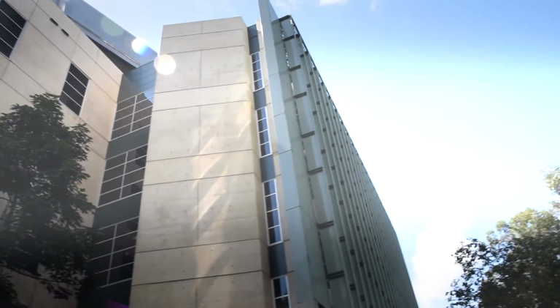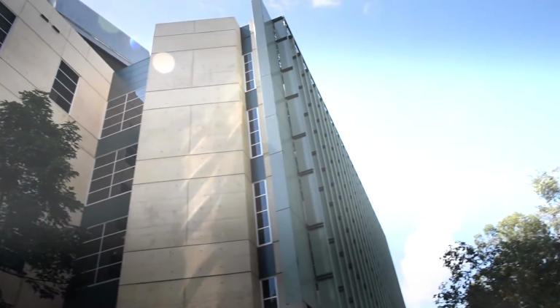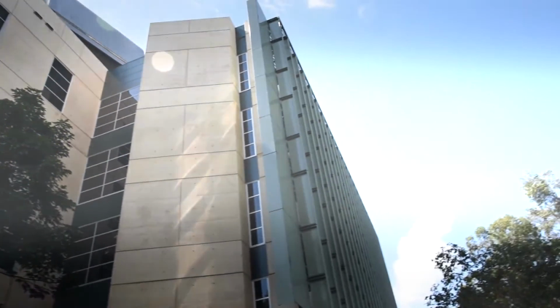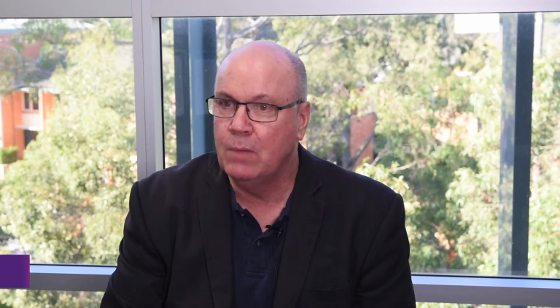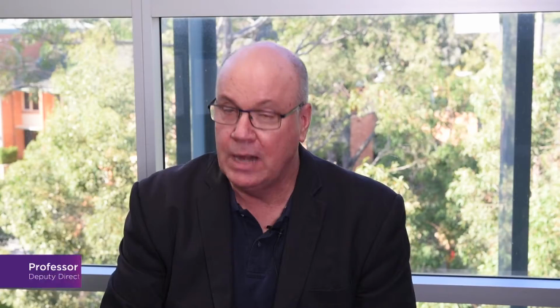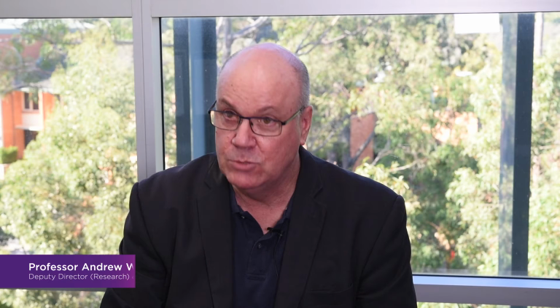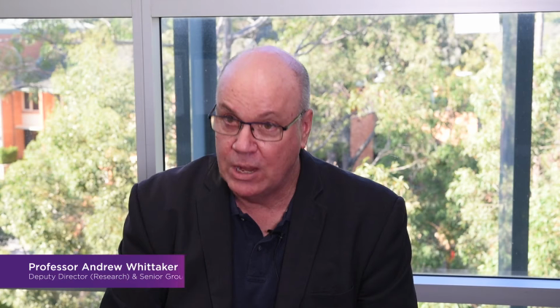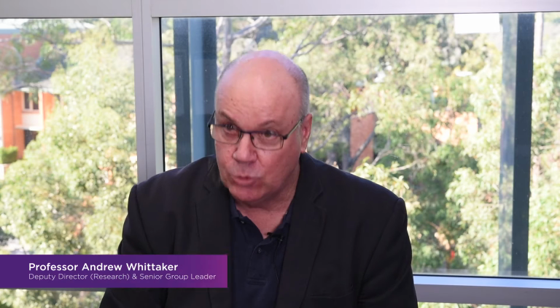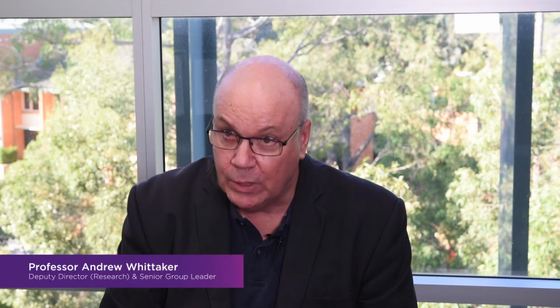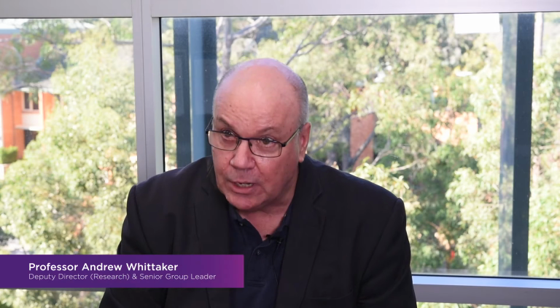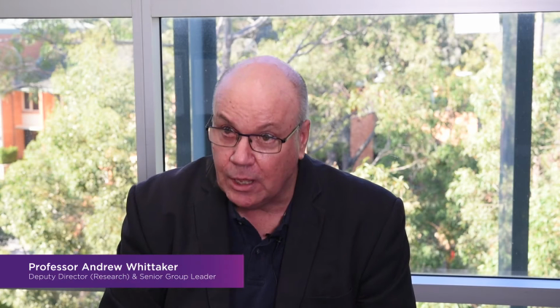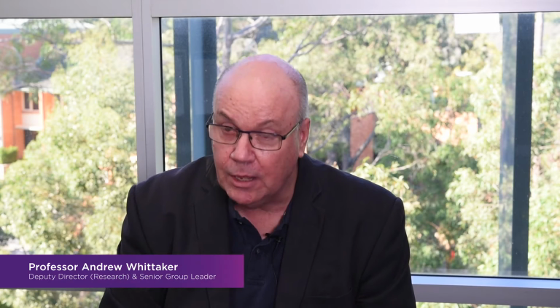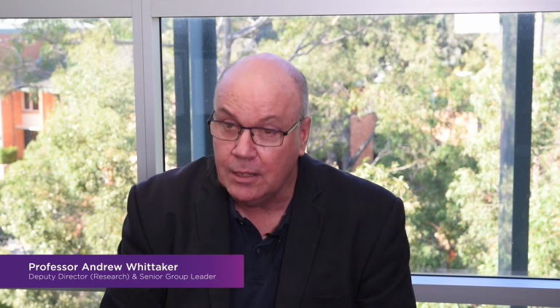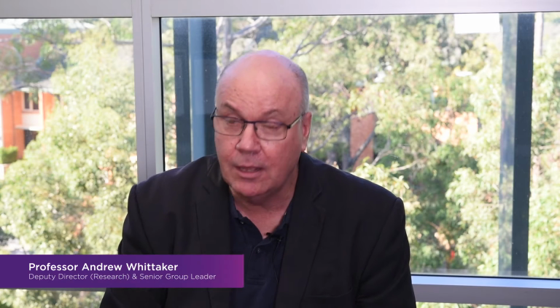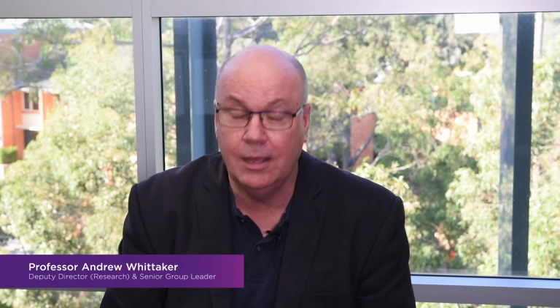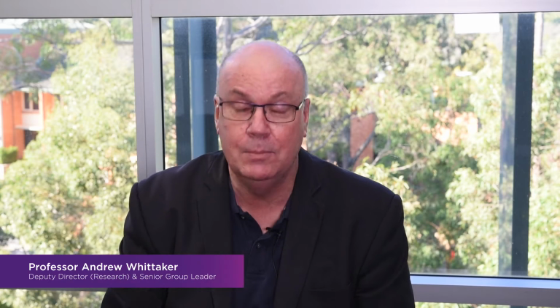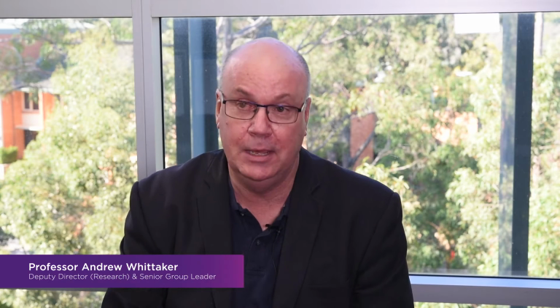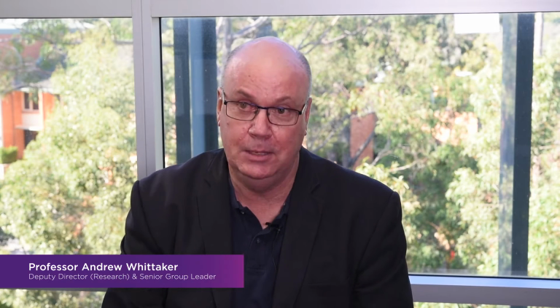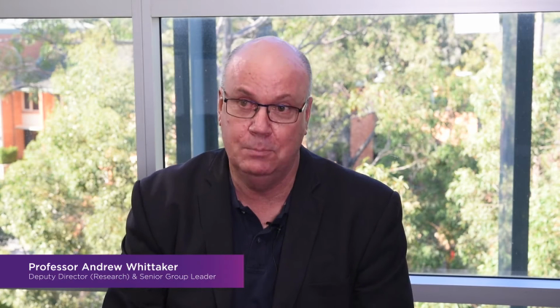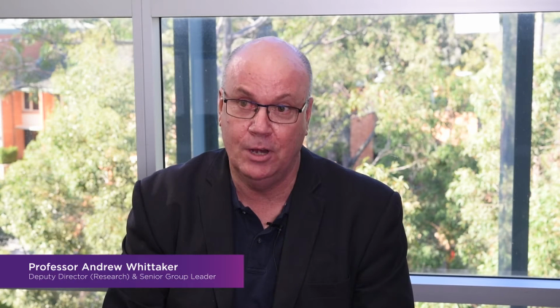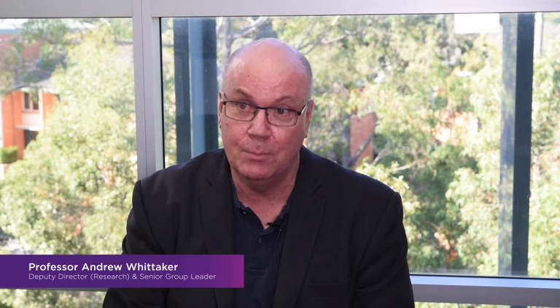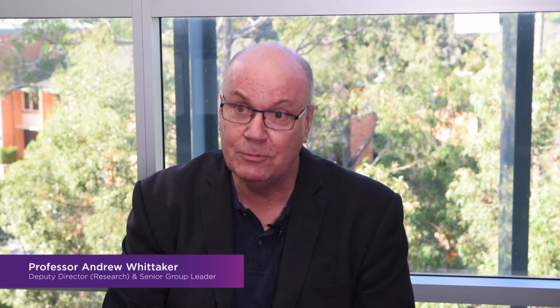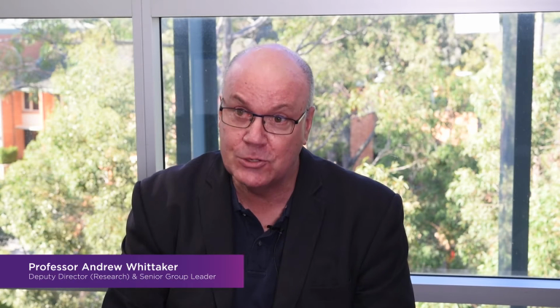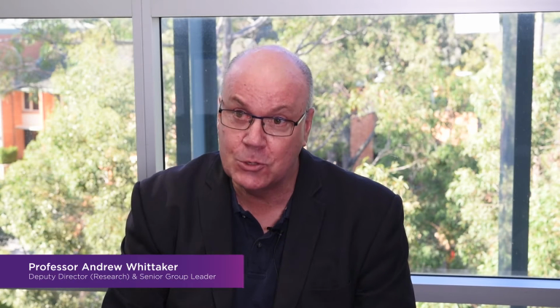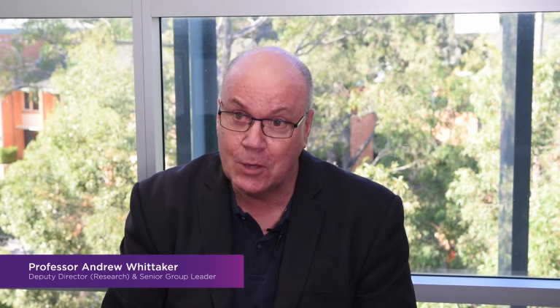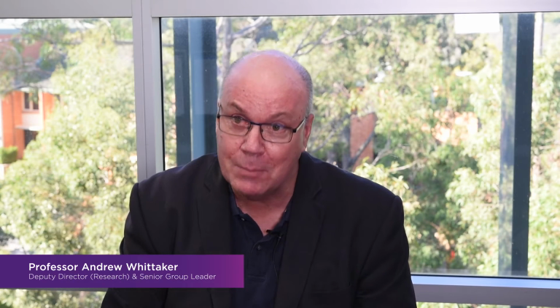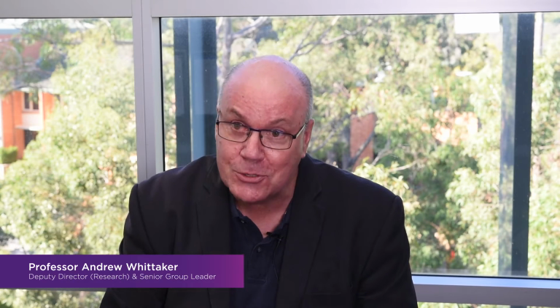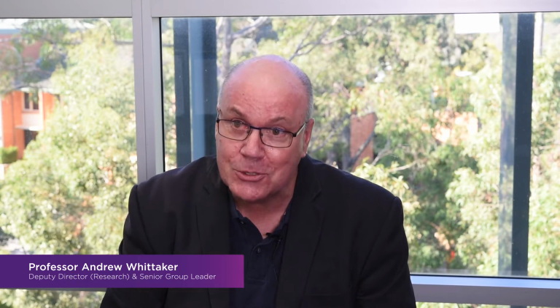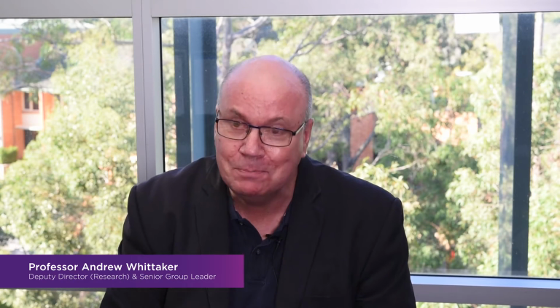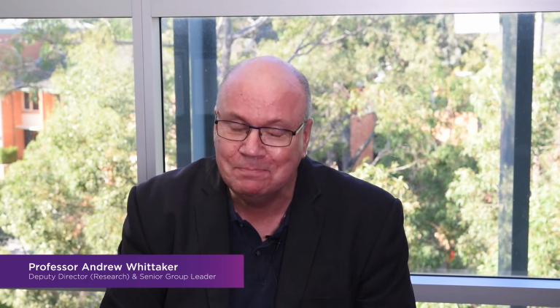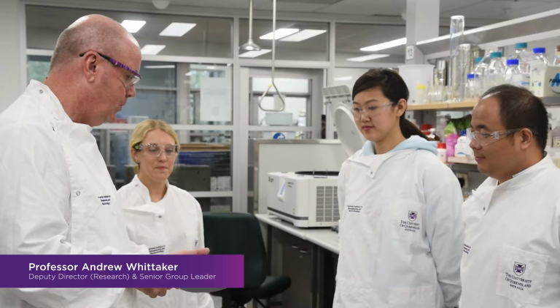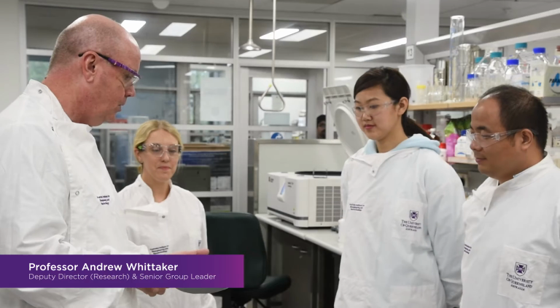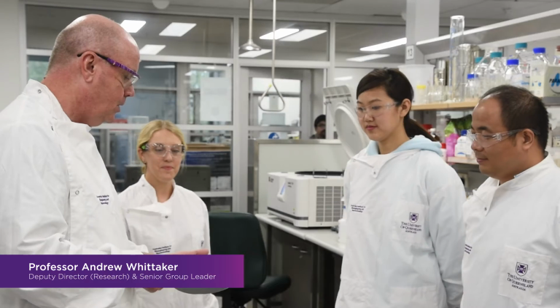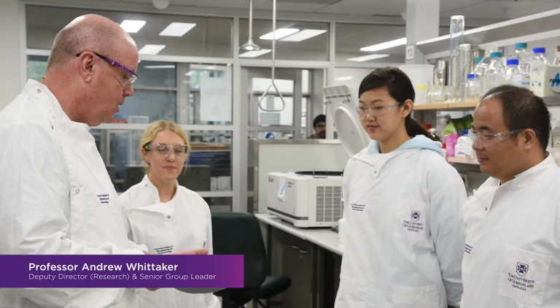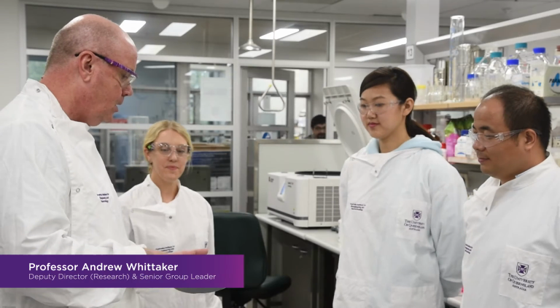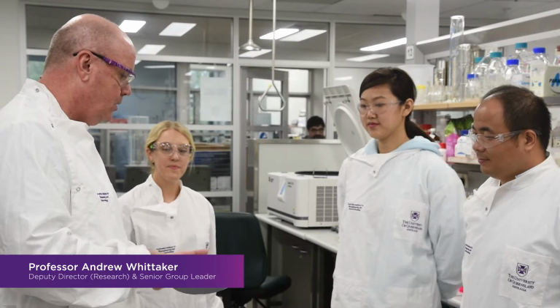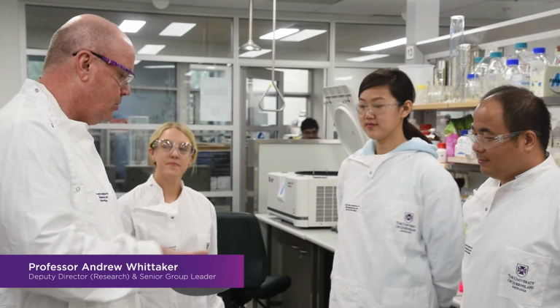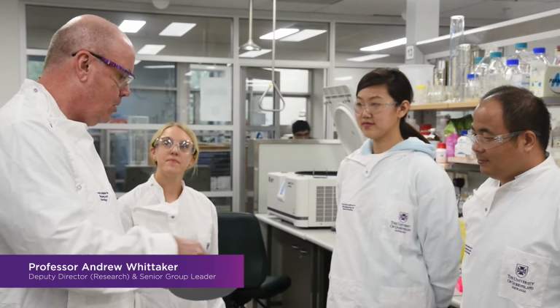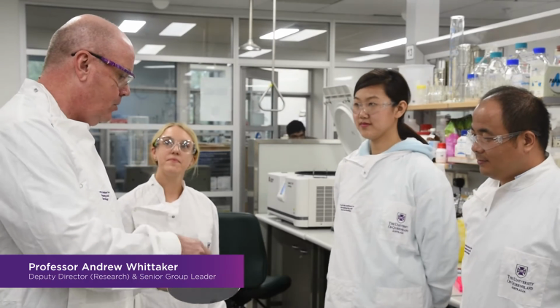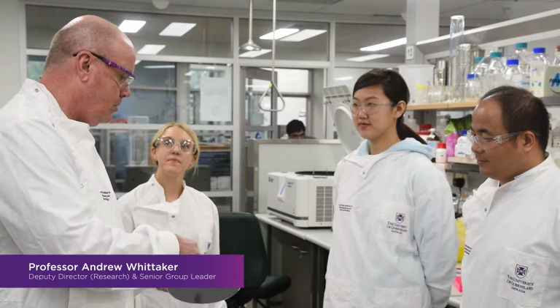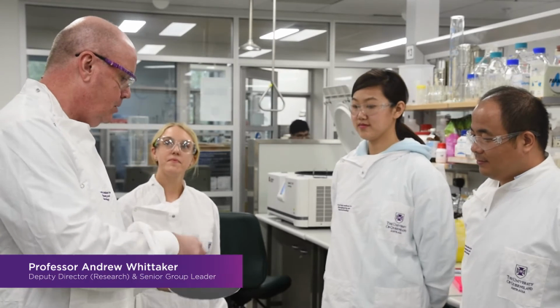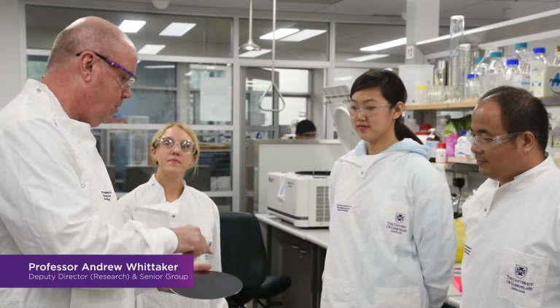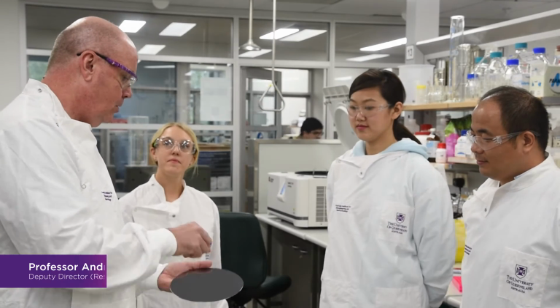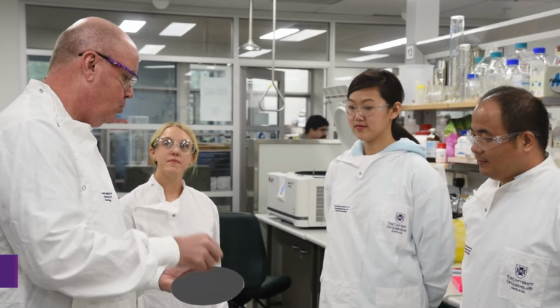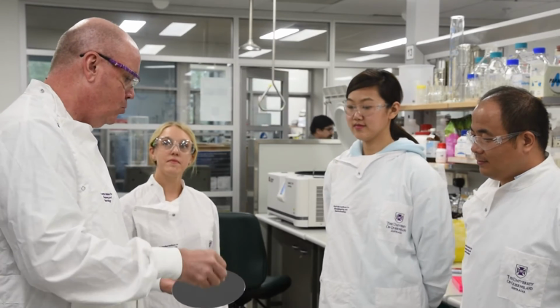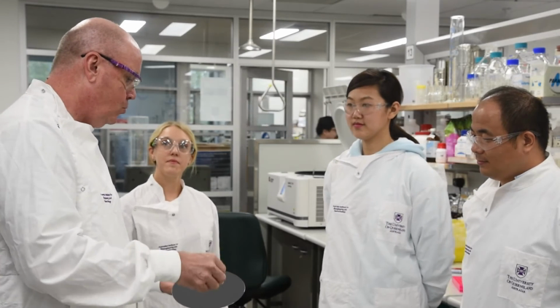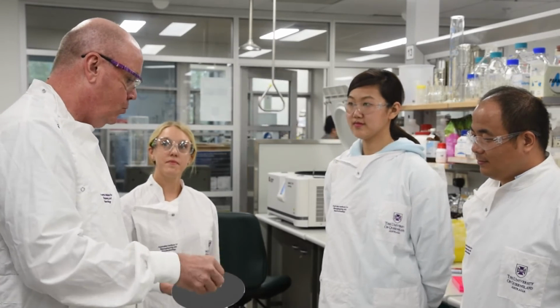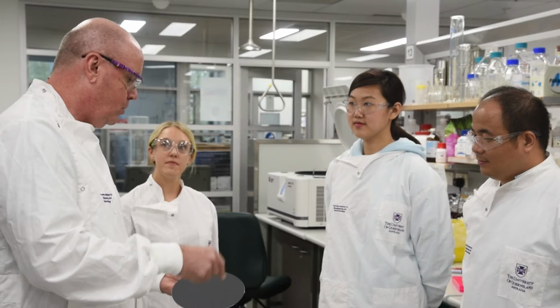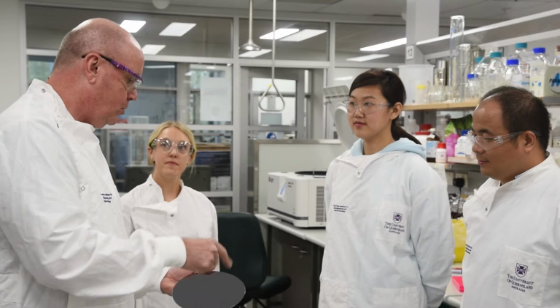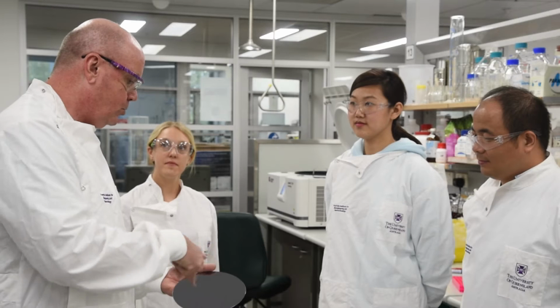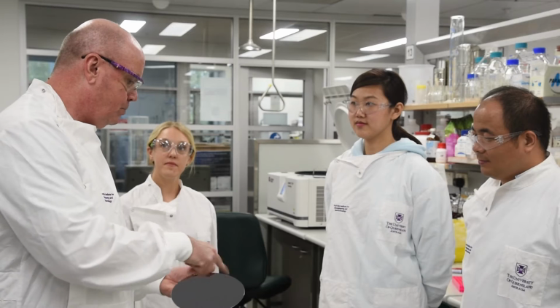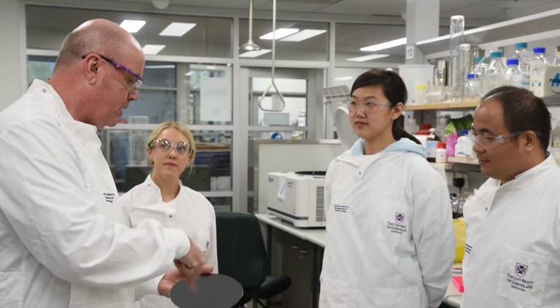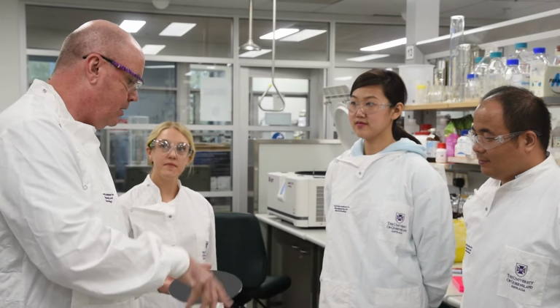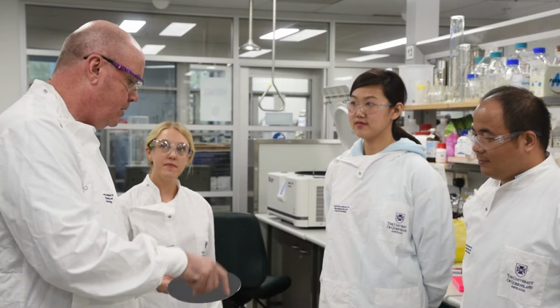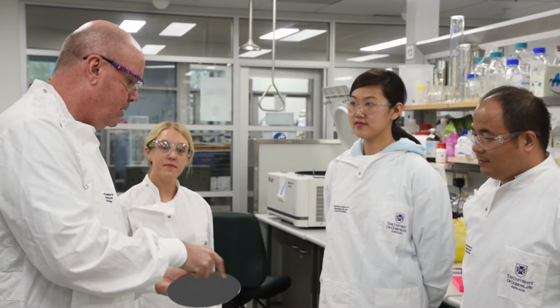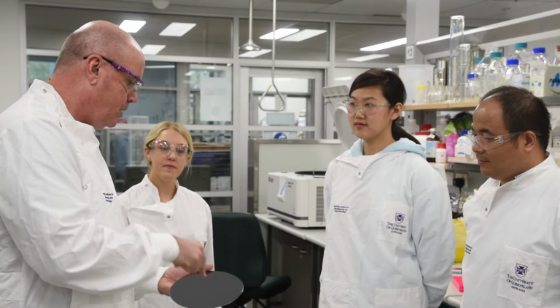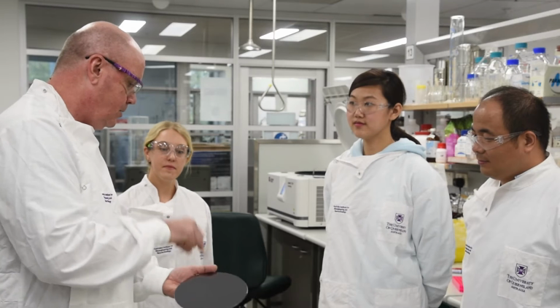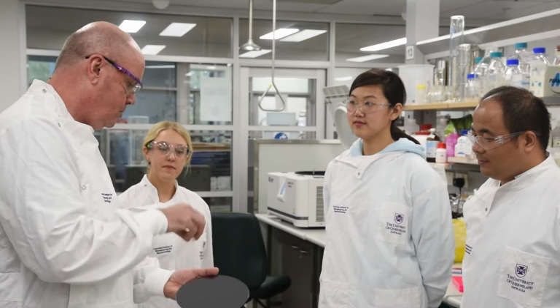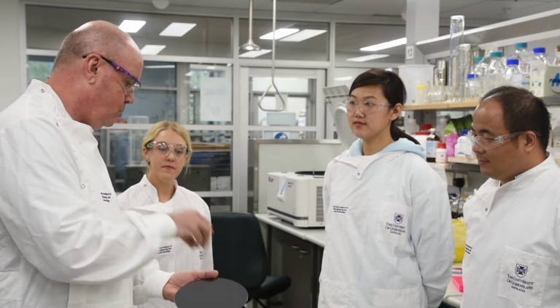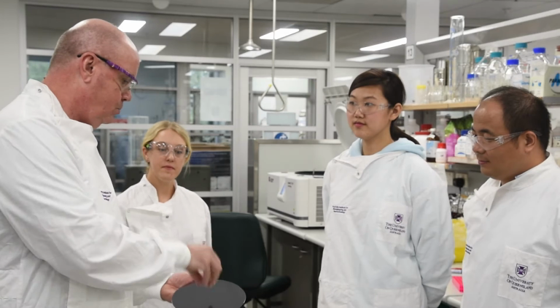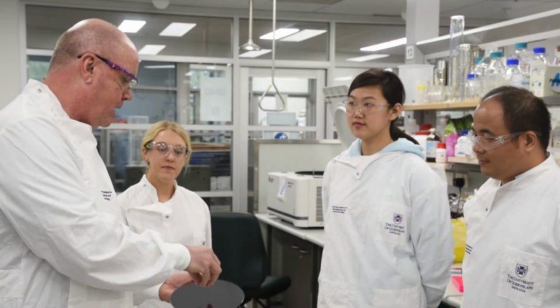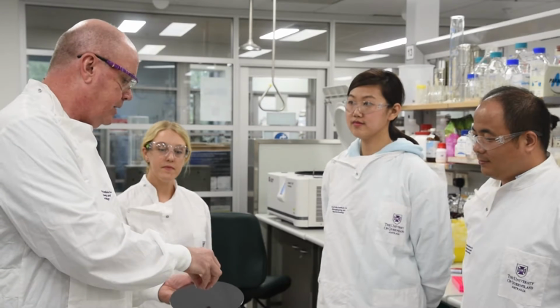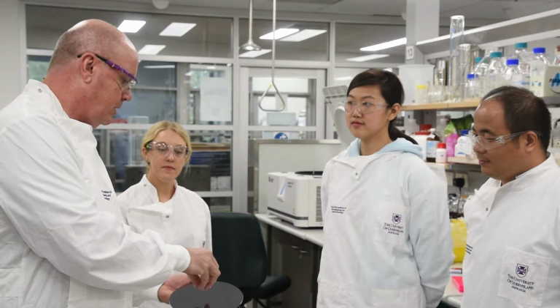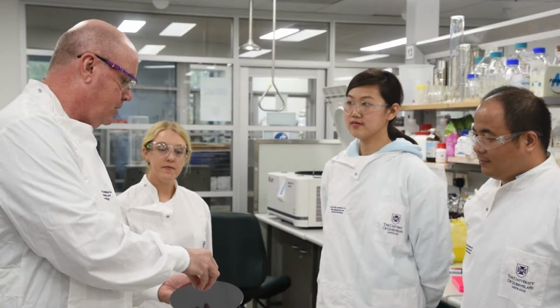My name is Andrew Whittaker. I'm a polymer physical chemist, a senior group leader, and also deputy director of research of the AIBM.